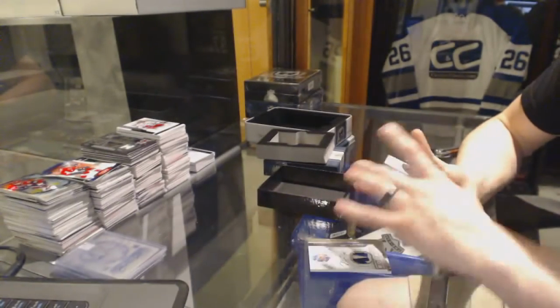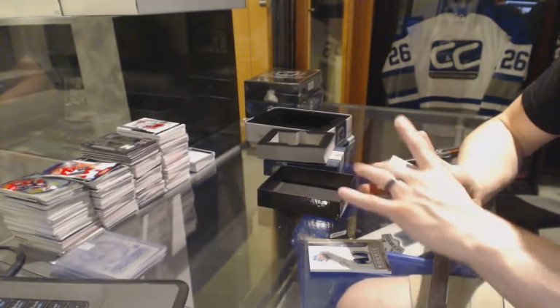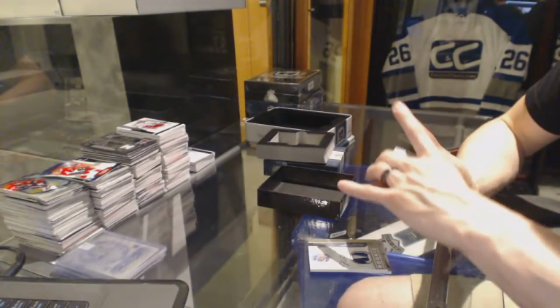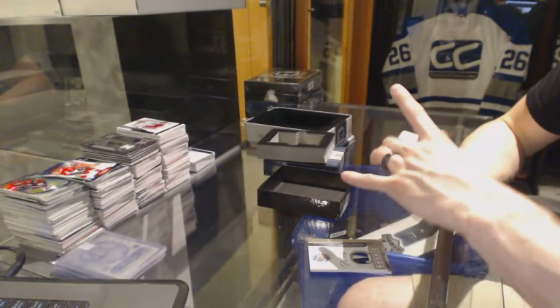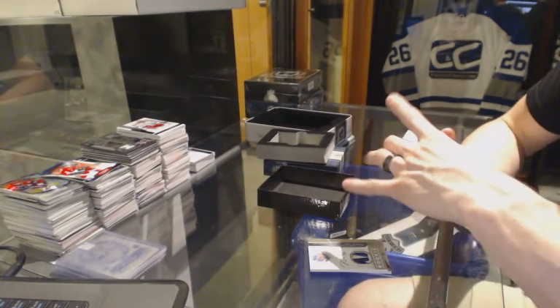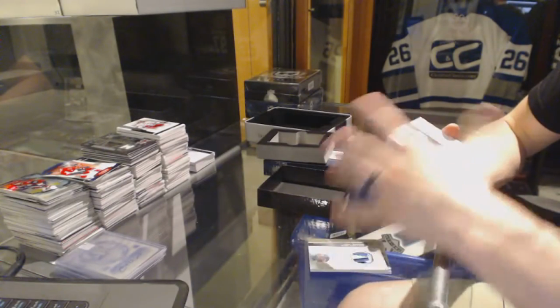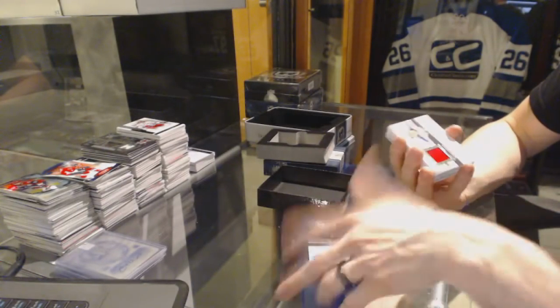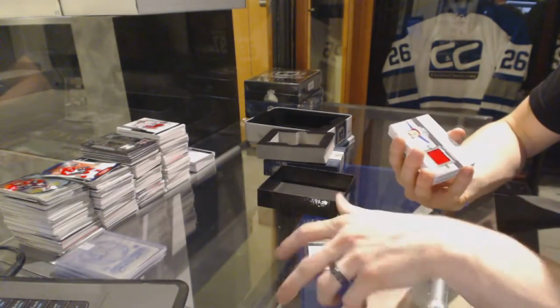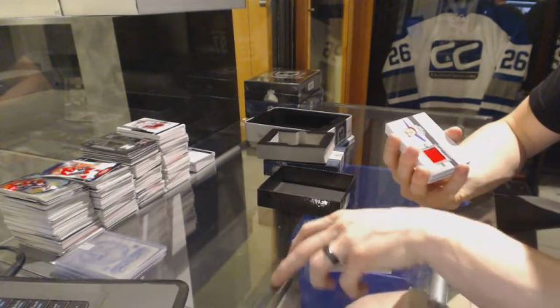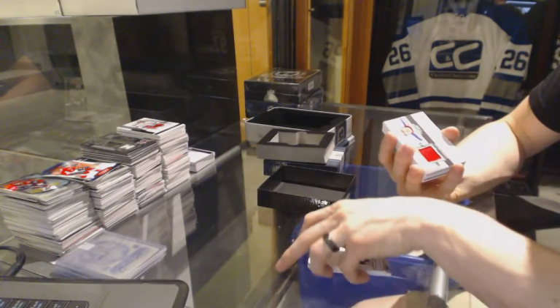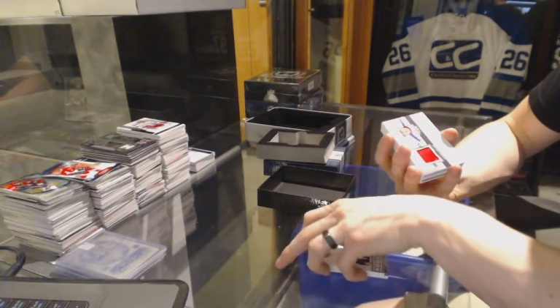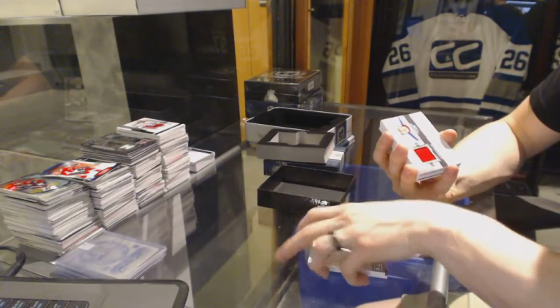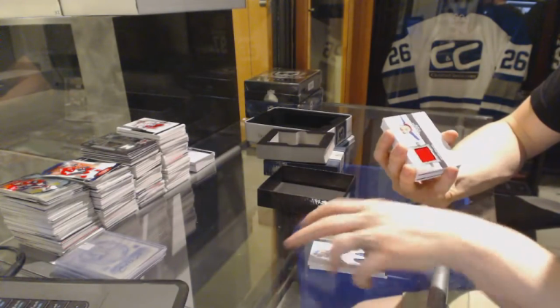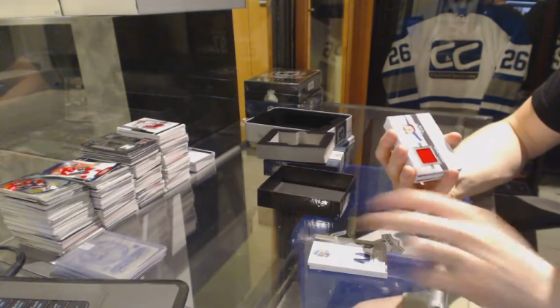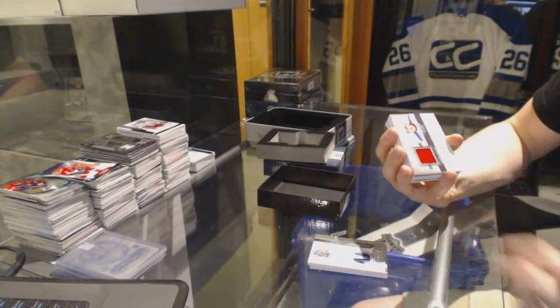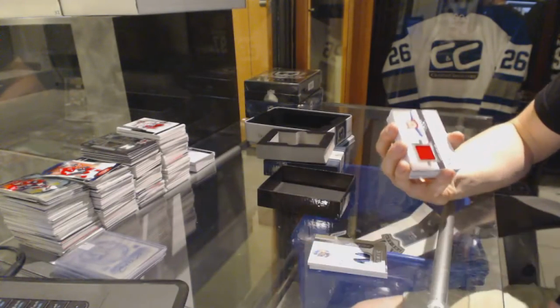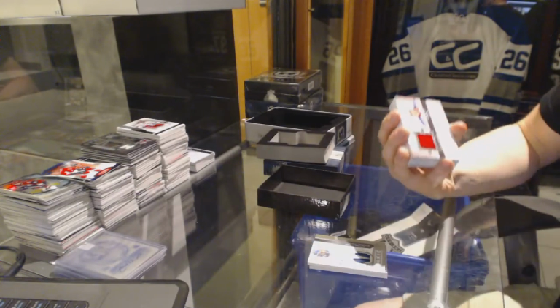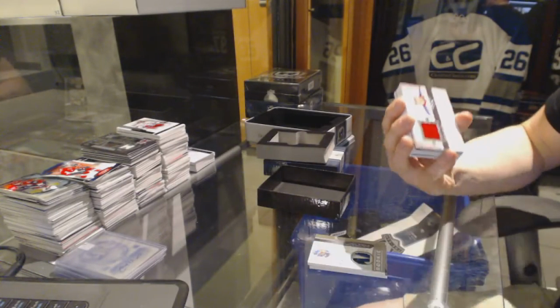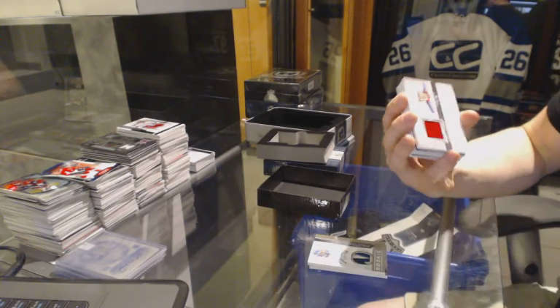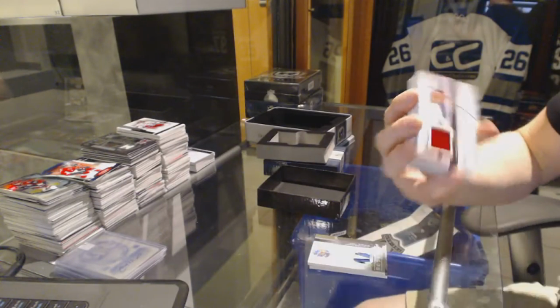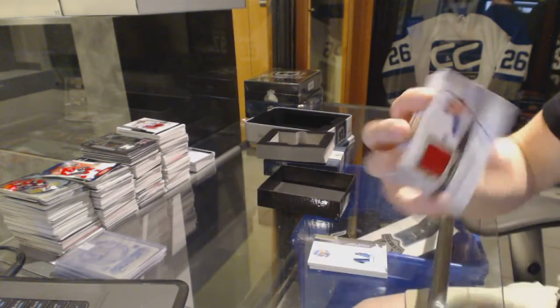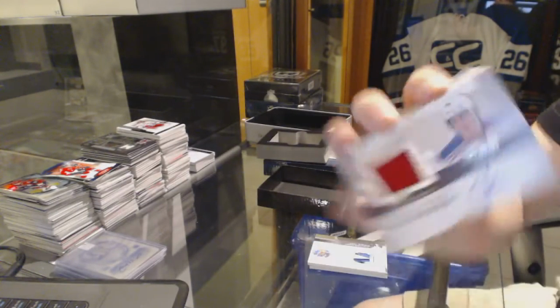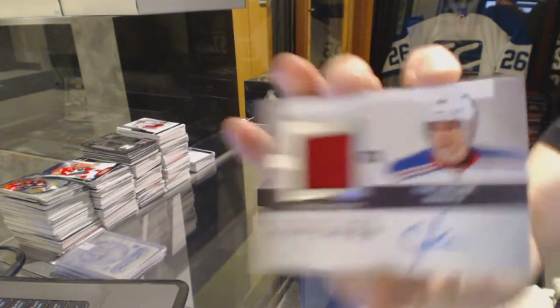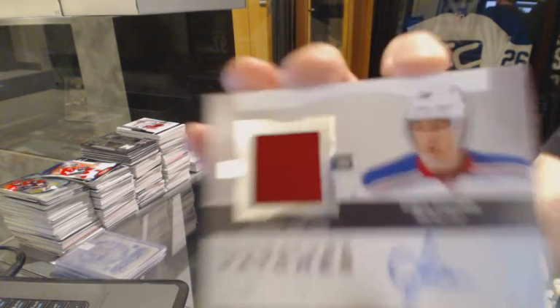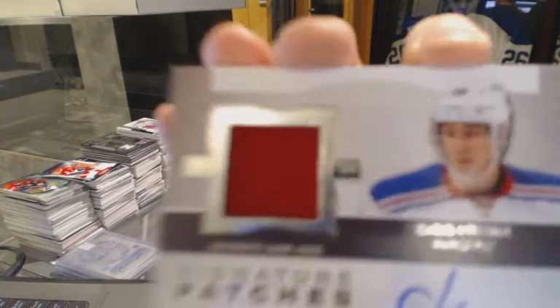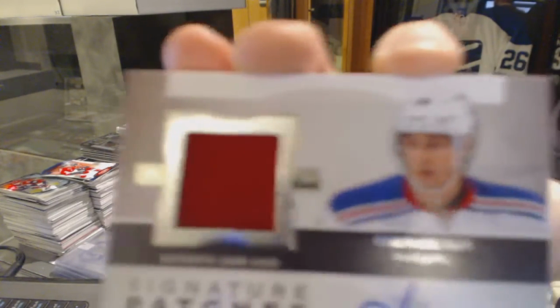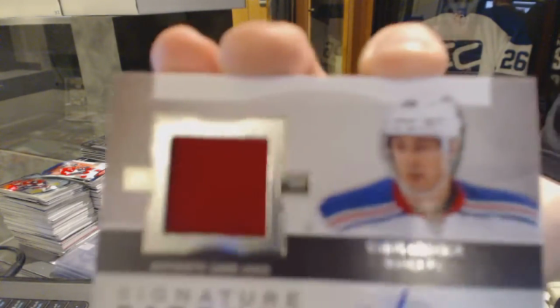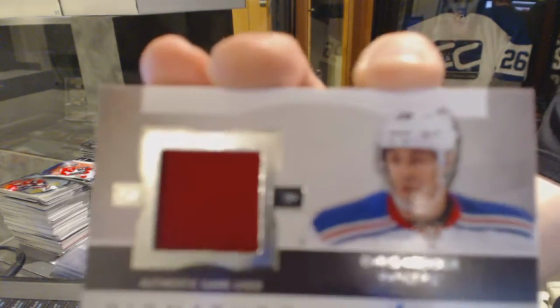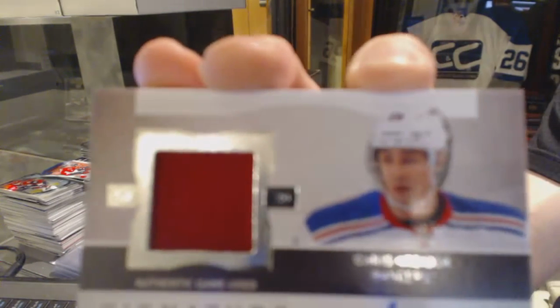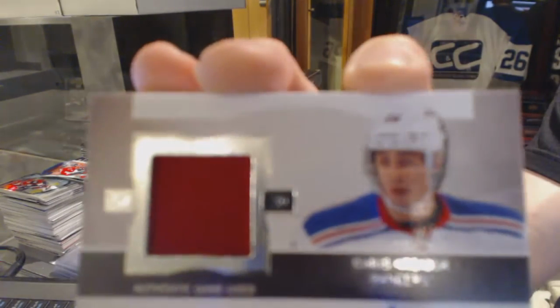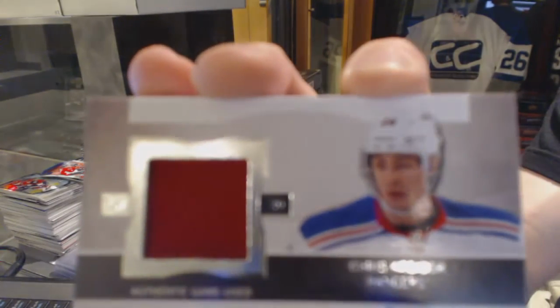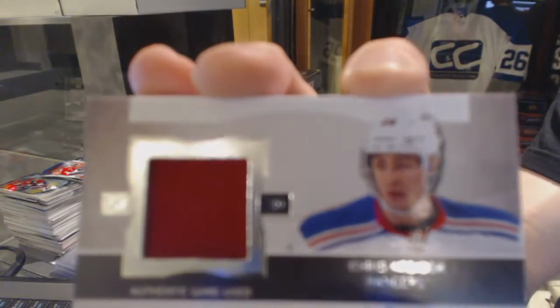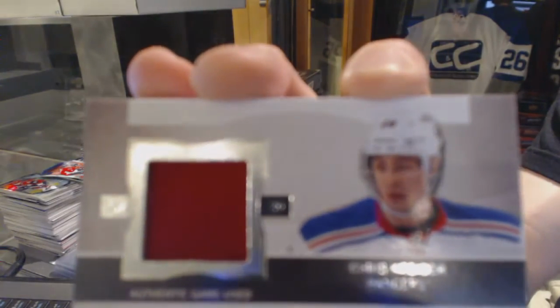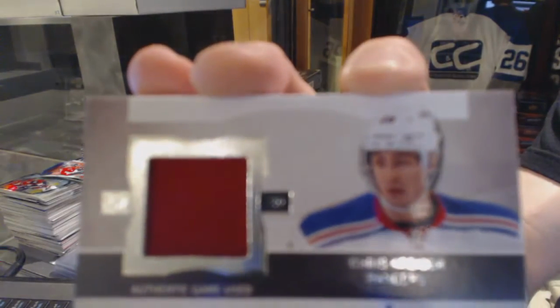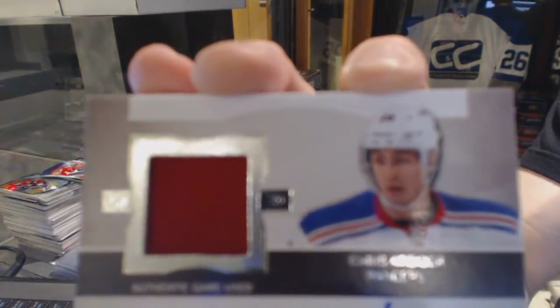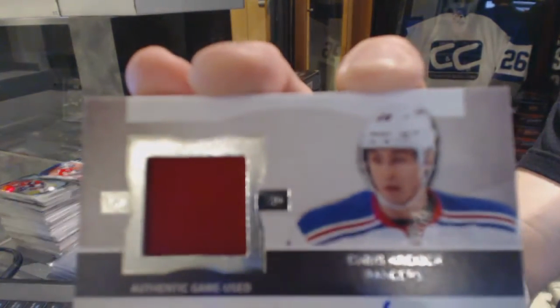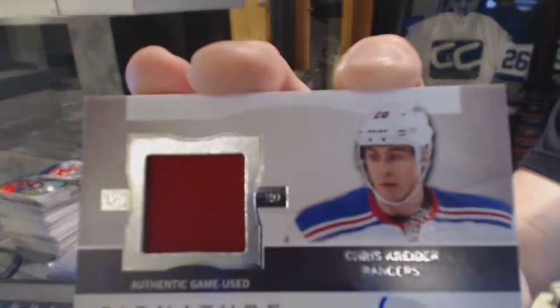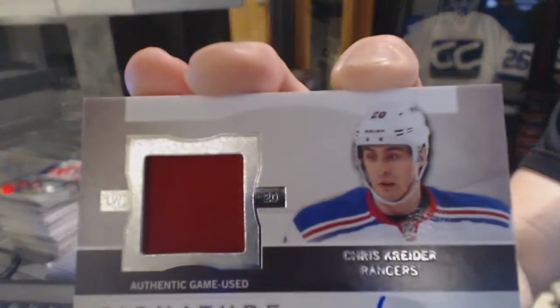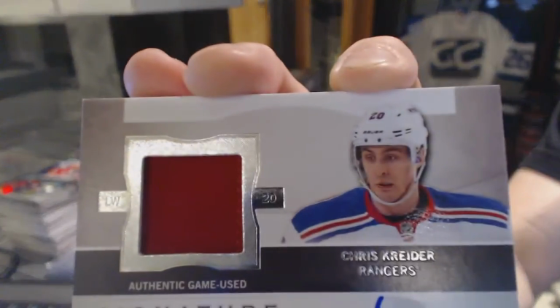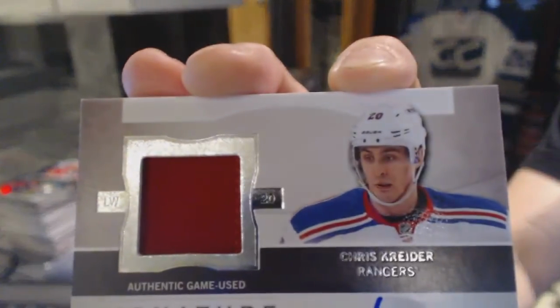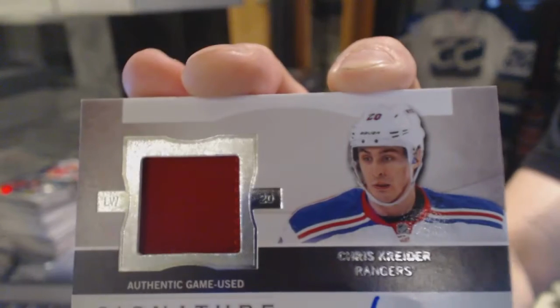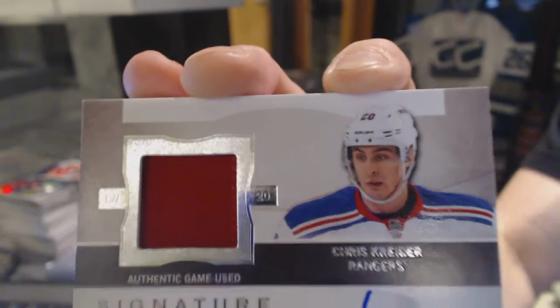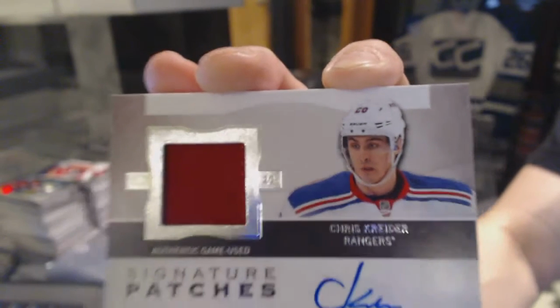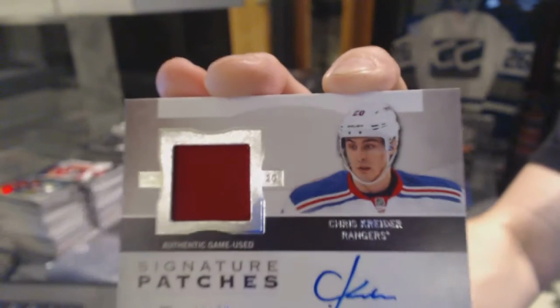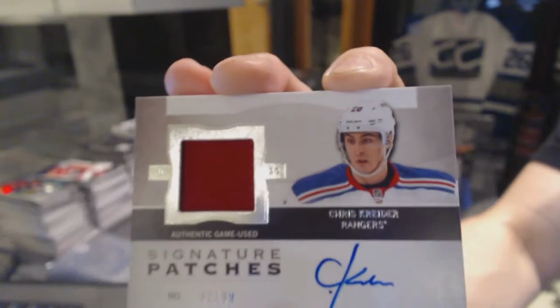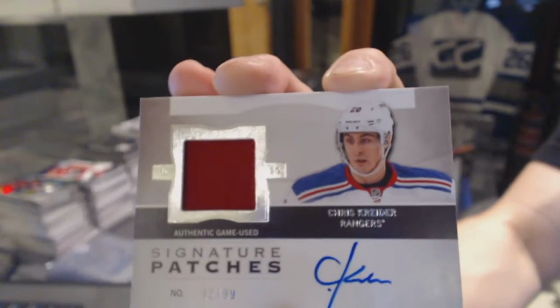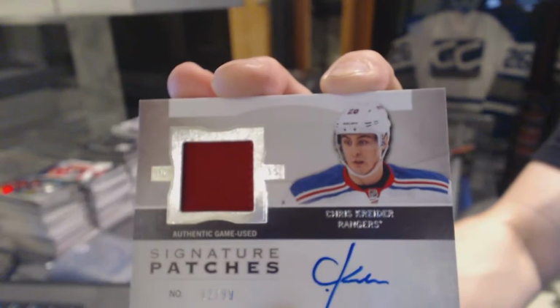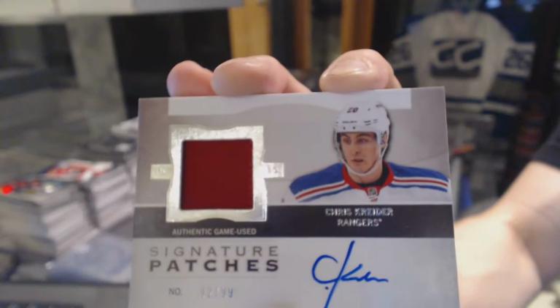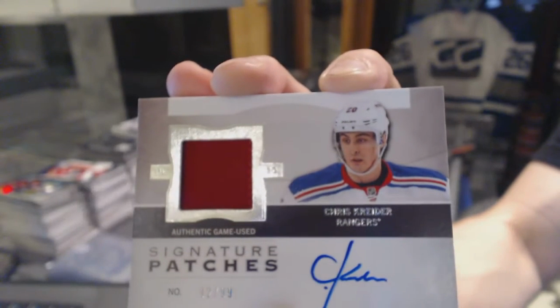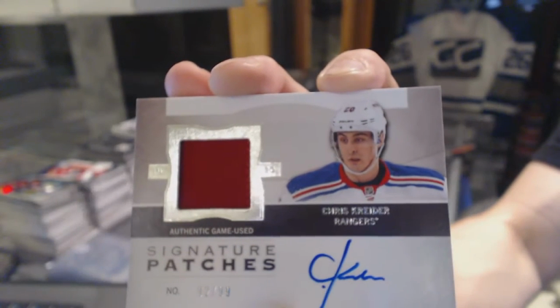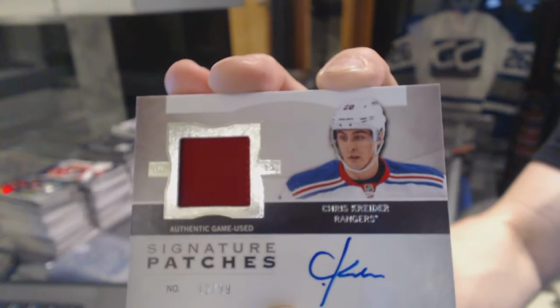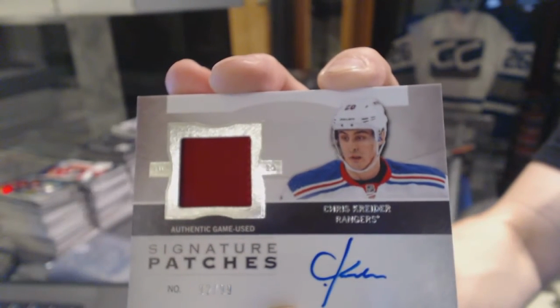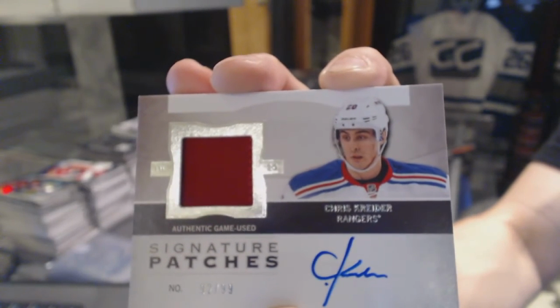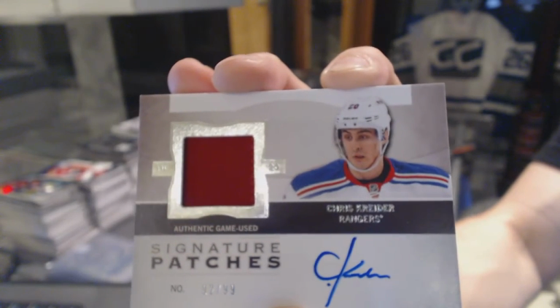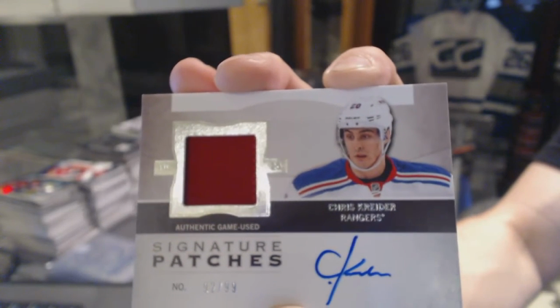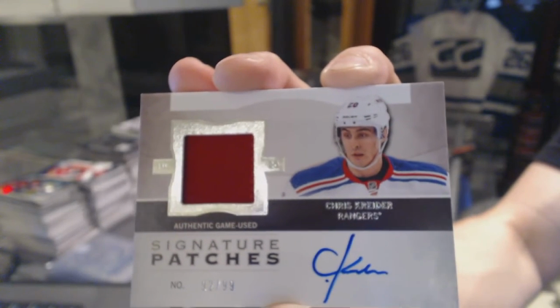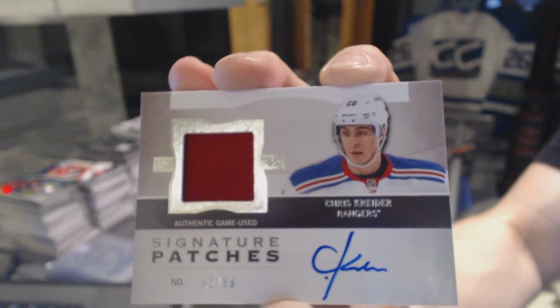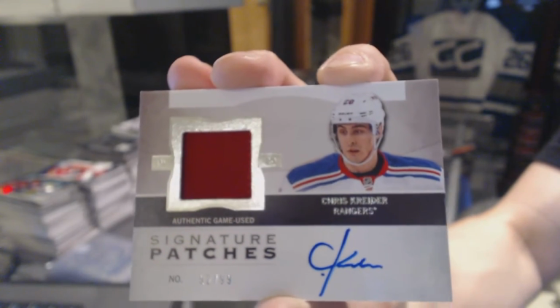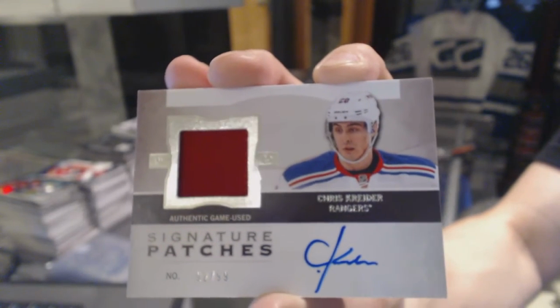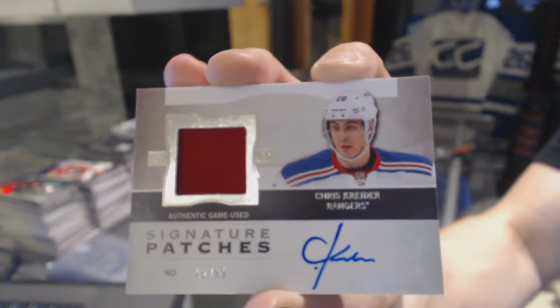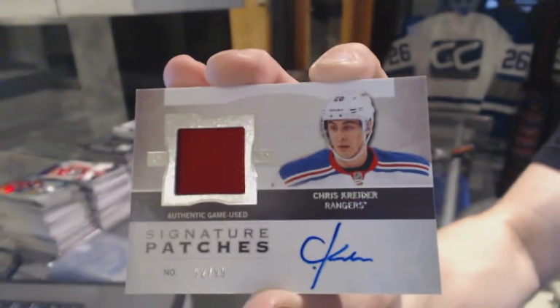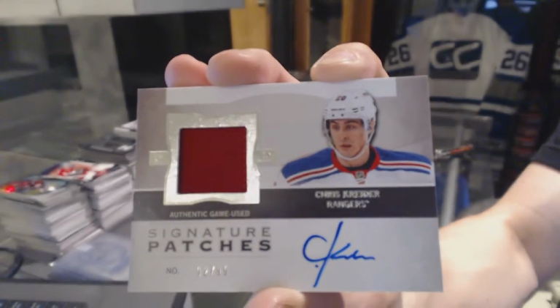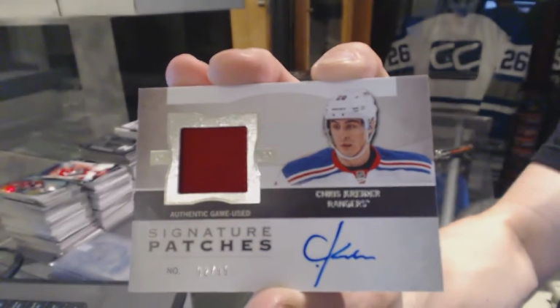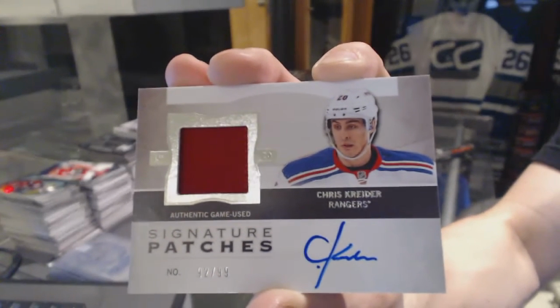One-color Signature Patches, number 99 for the New York Rangers, Chris Kreider.